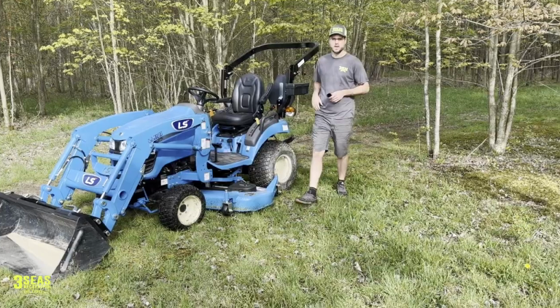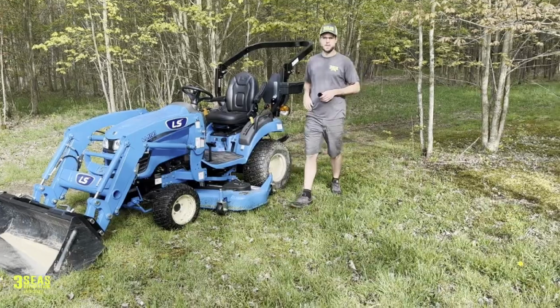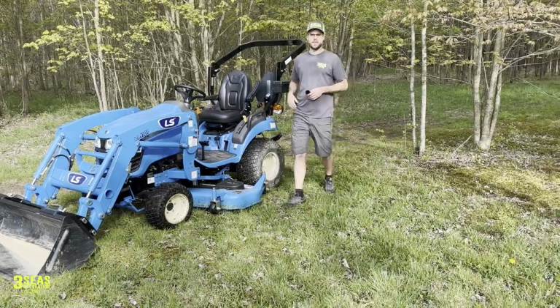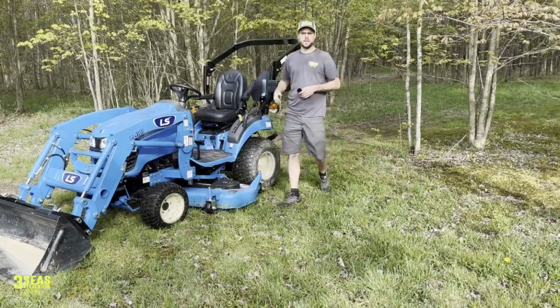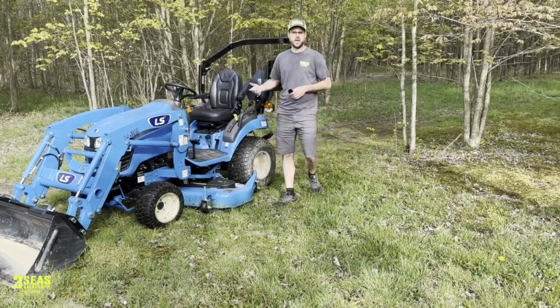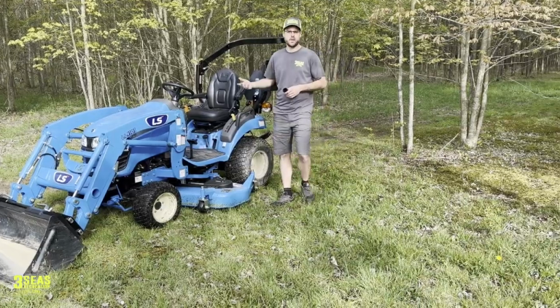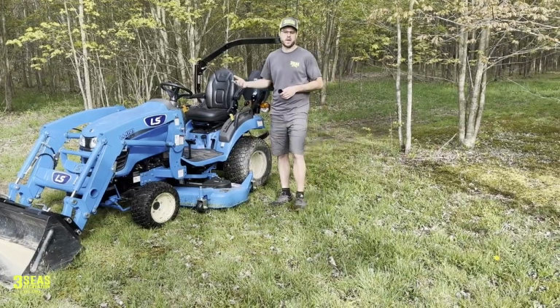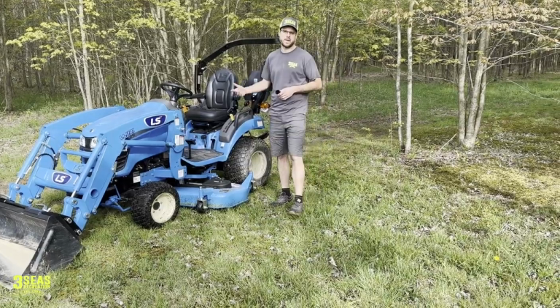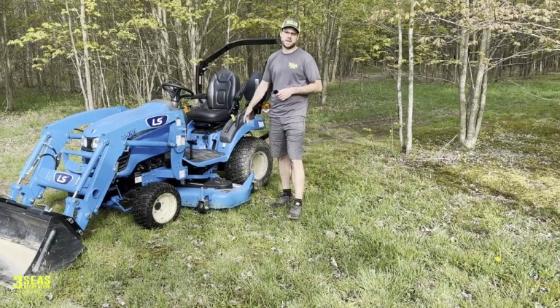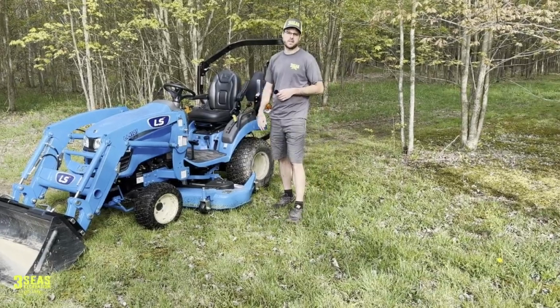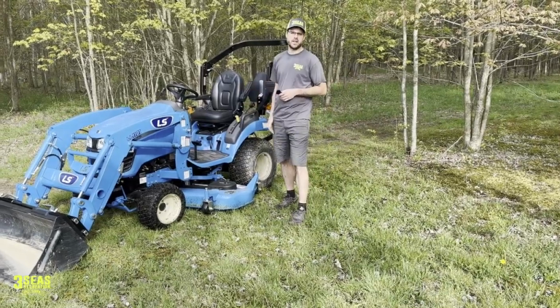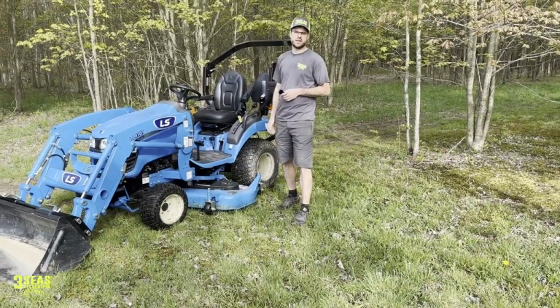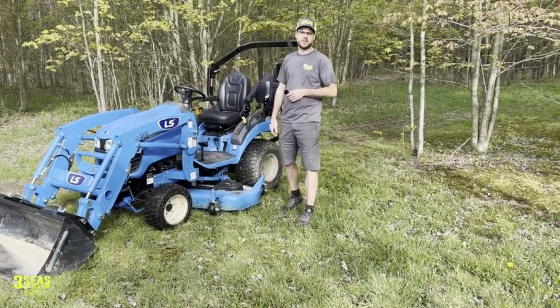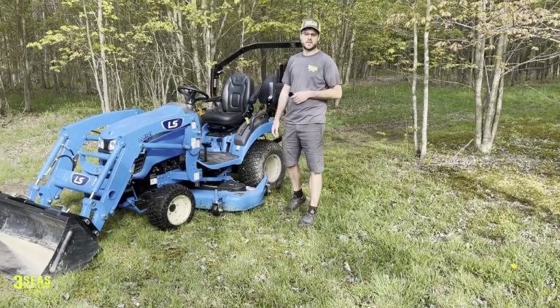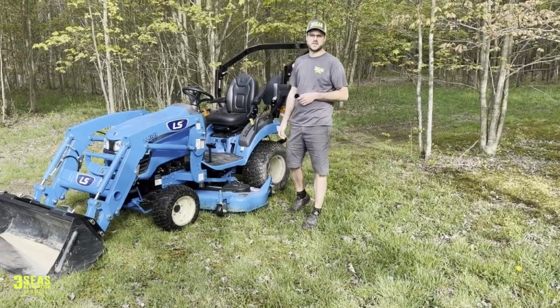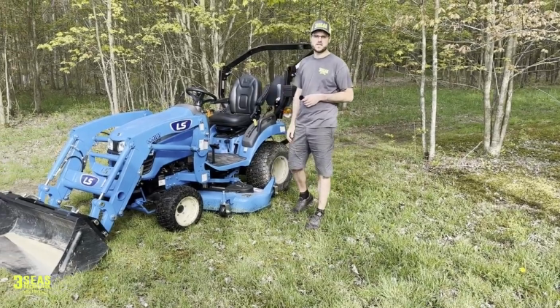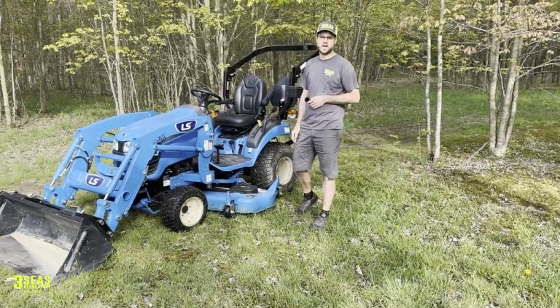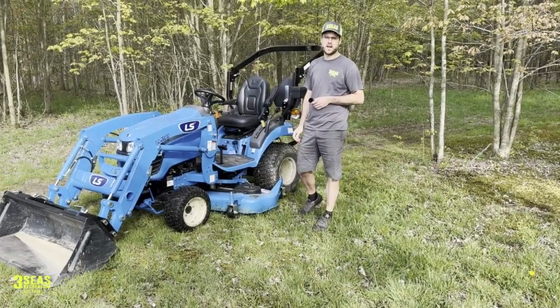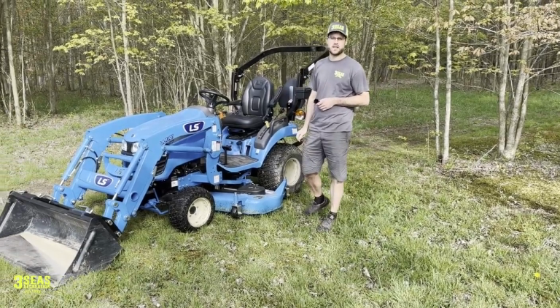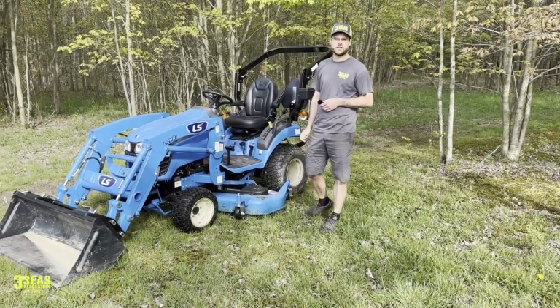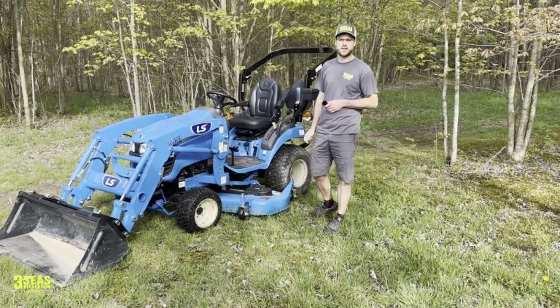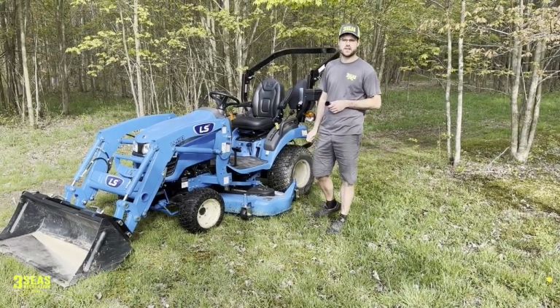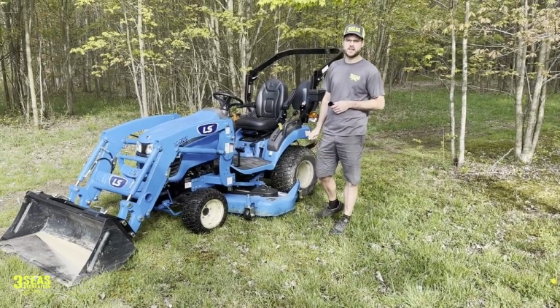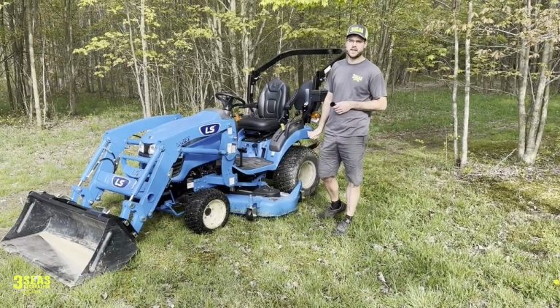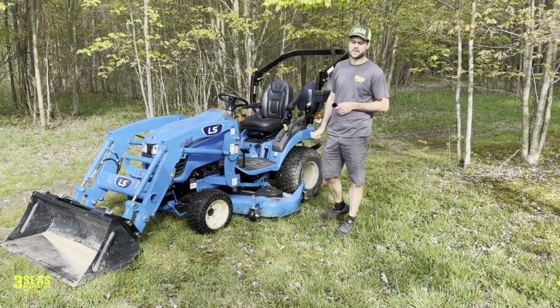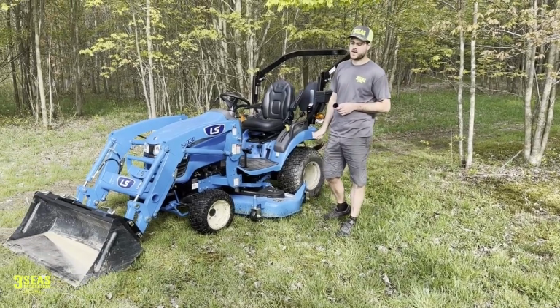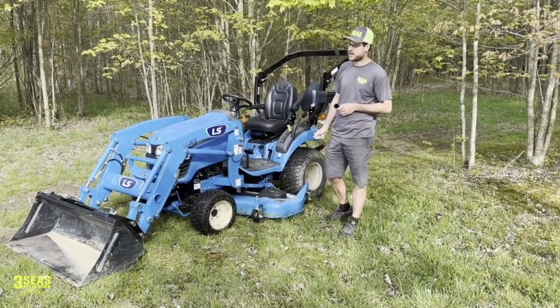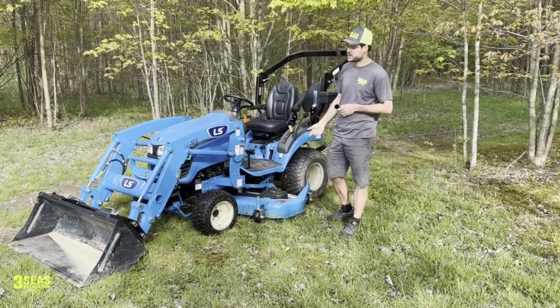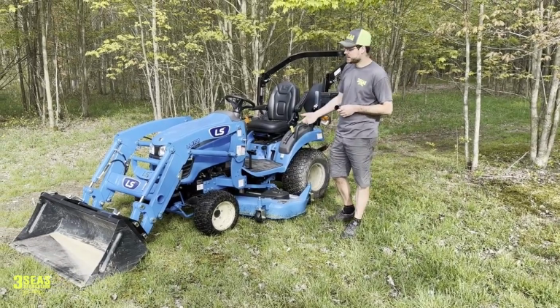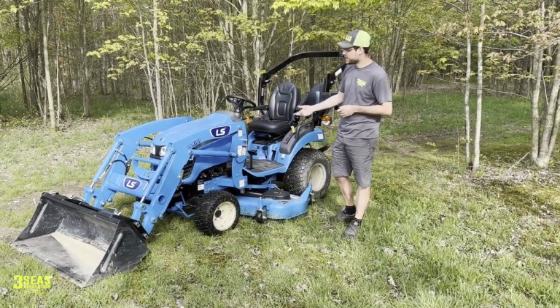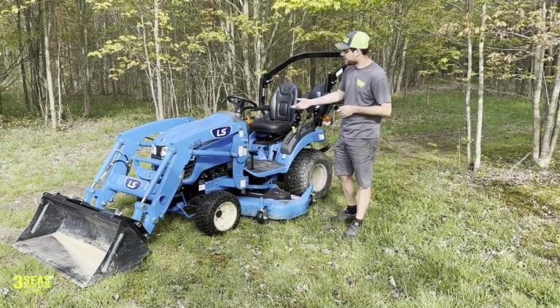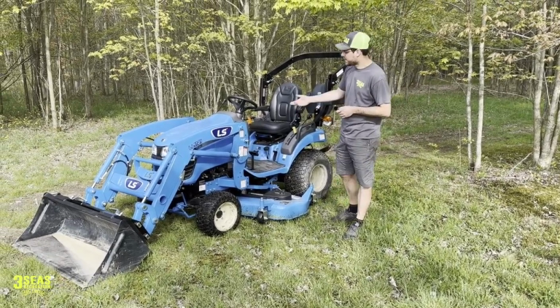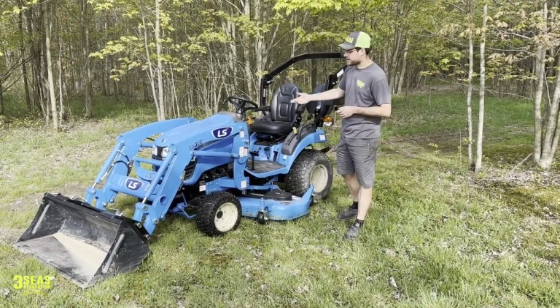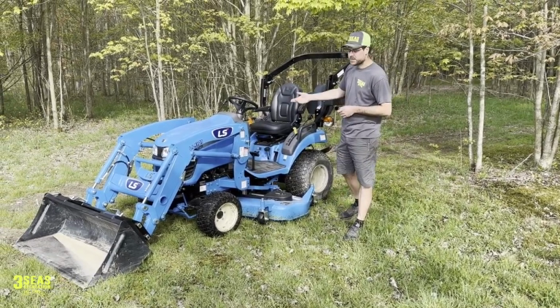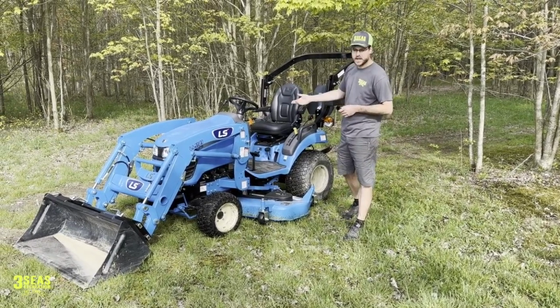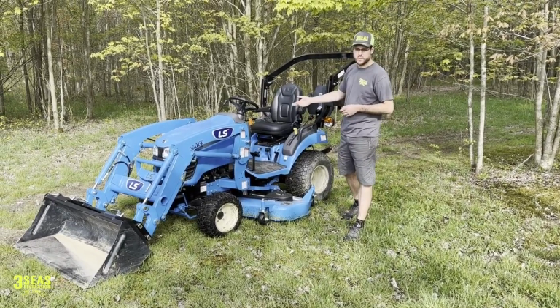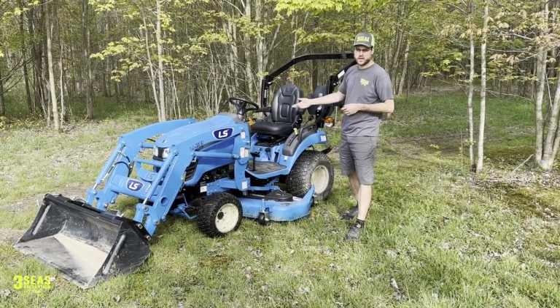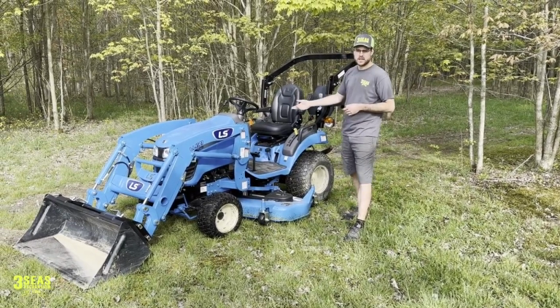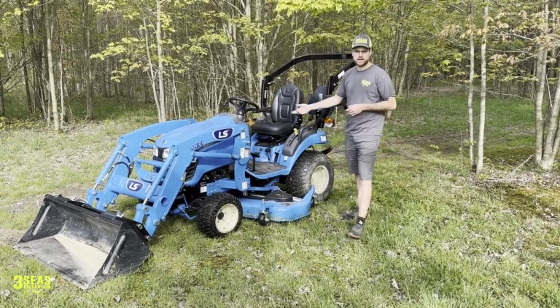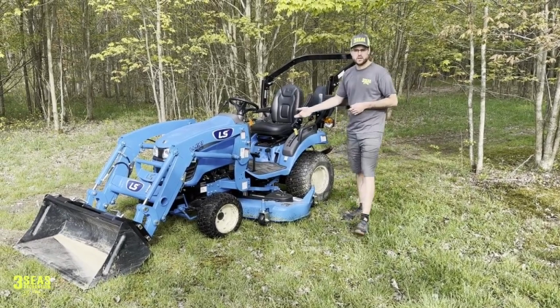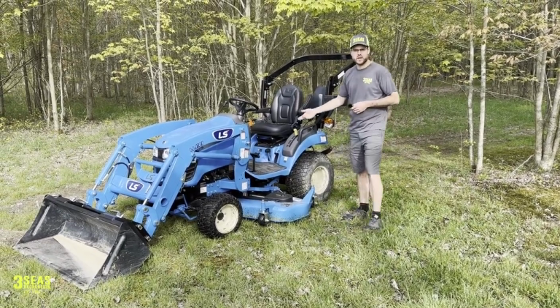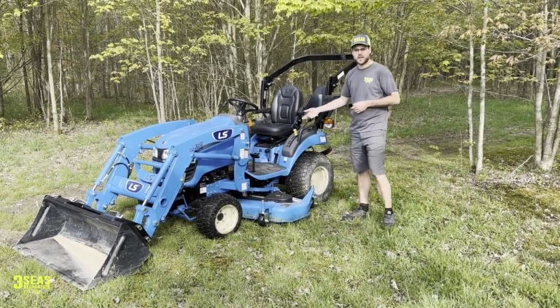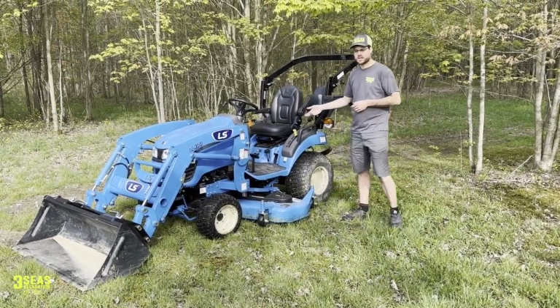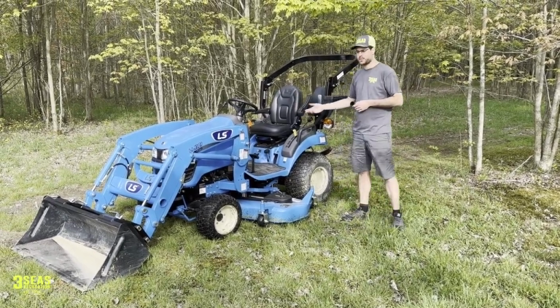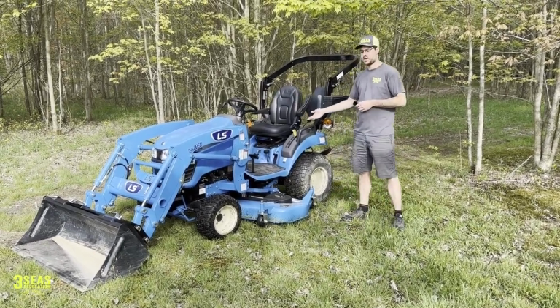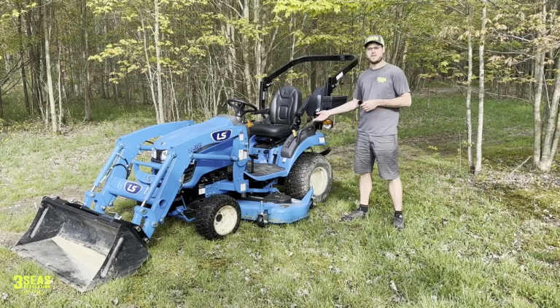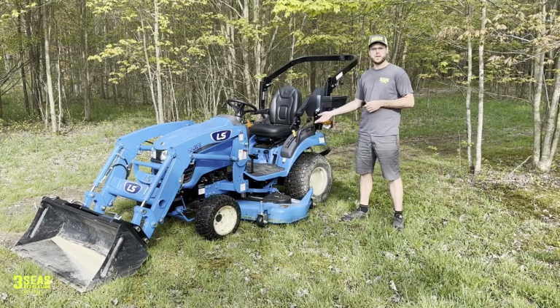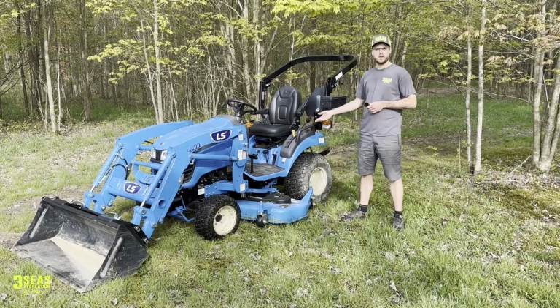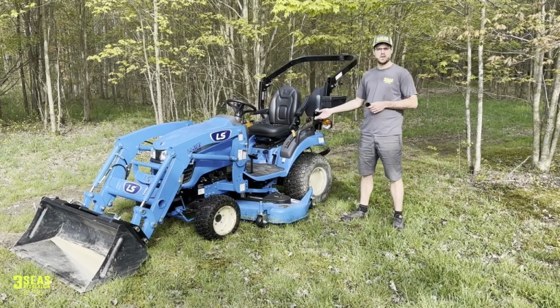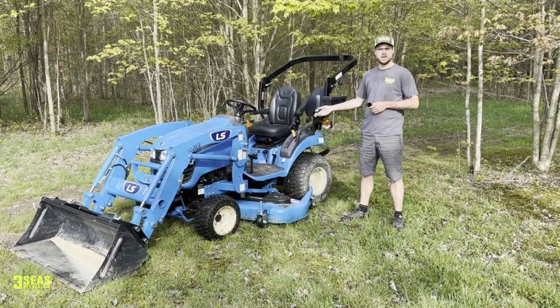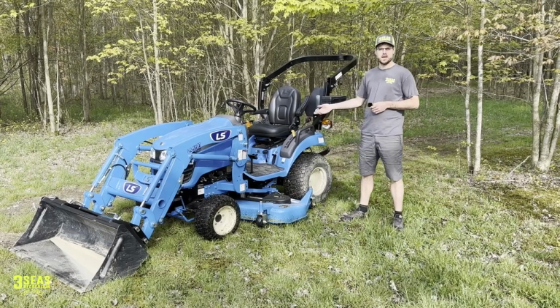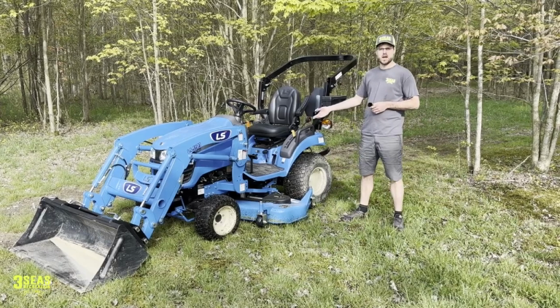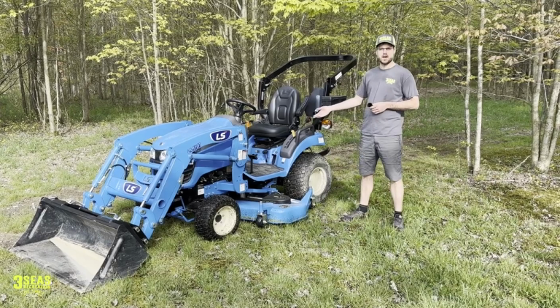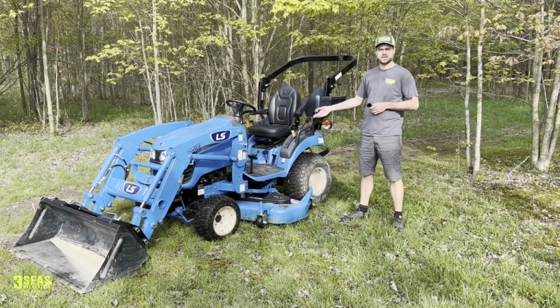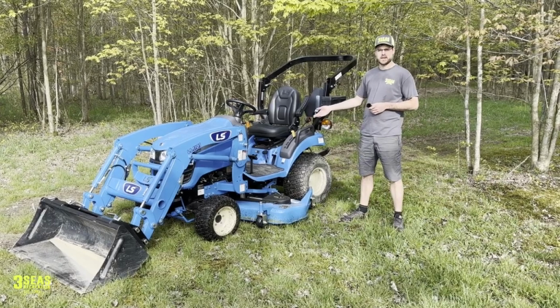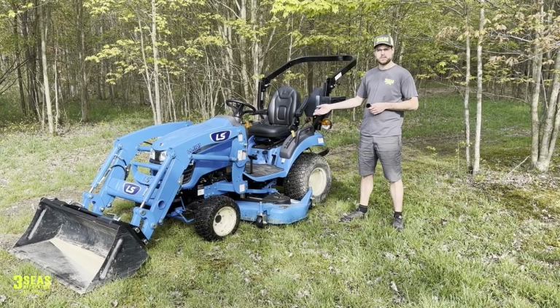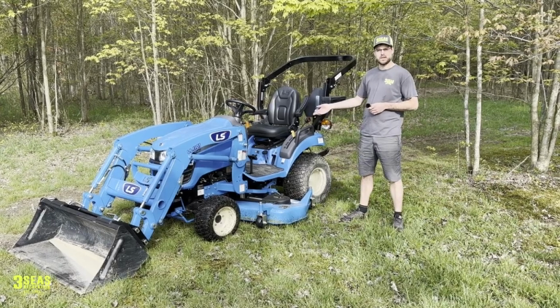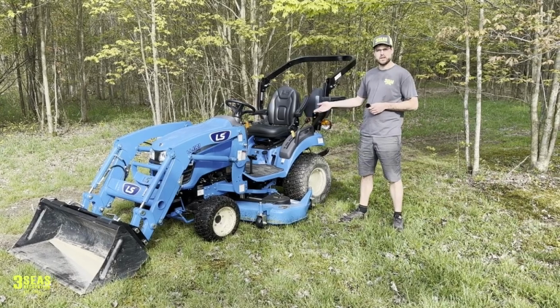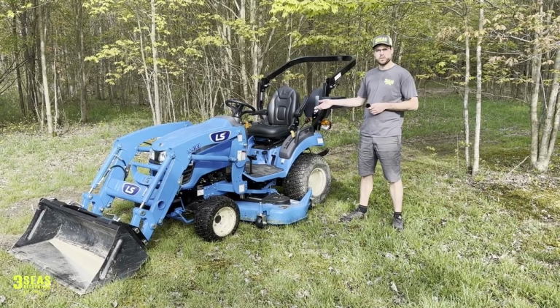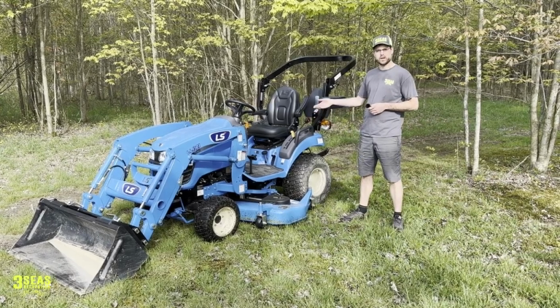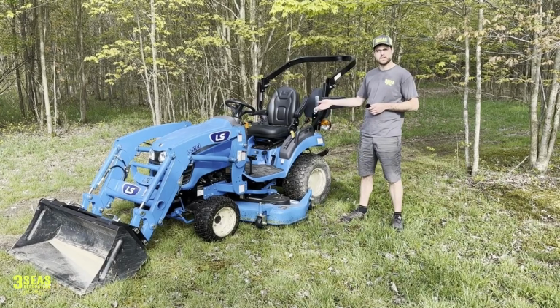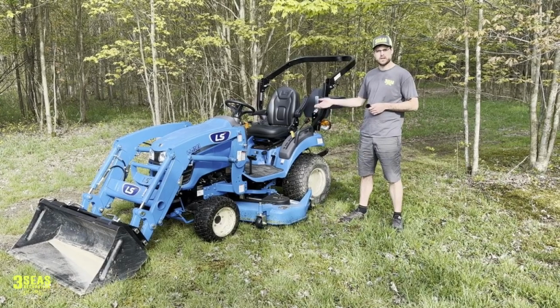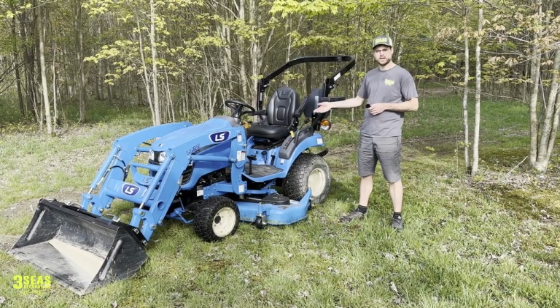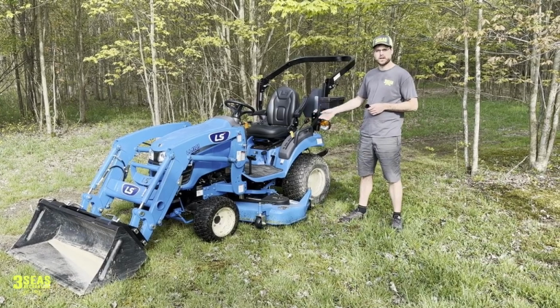Hey, welcome back to the channel. This is Jared at Three Seas Recreation.